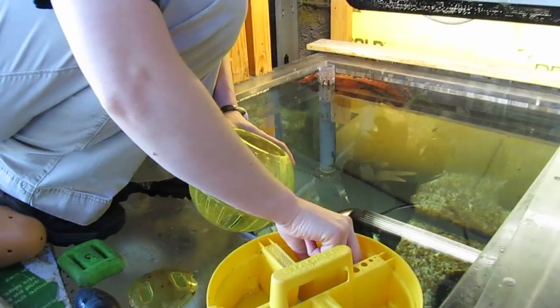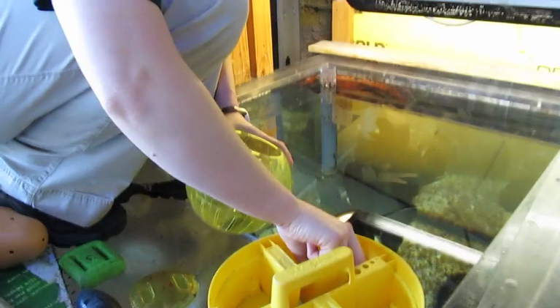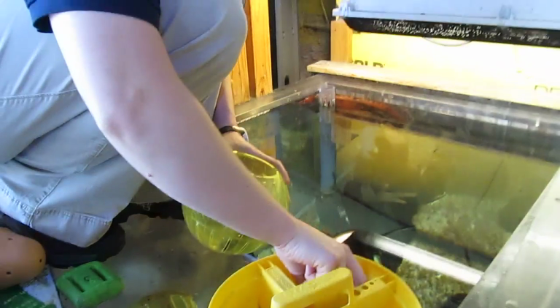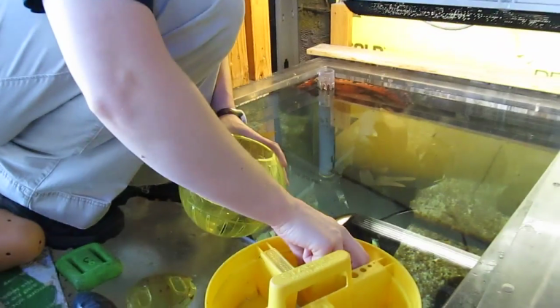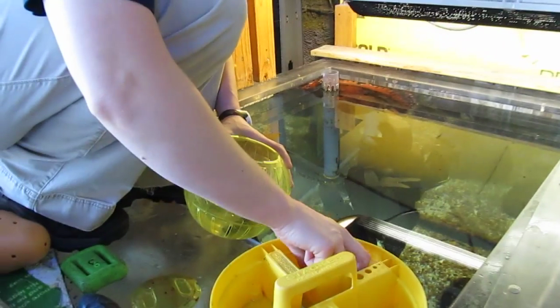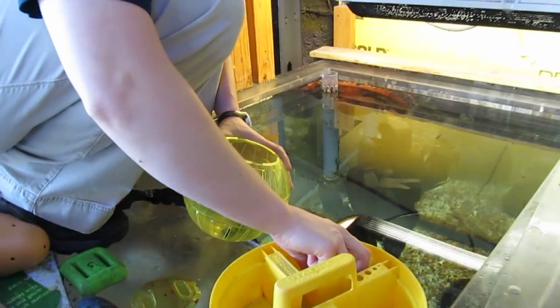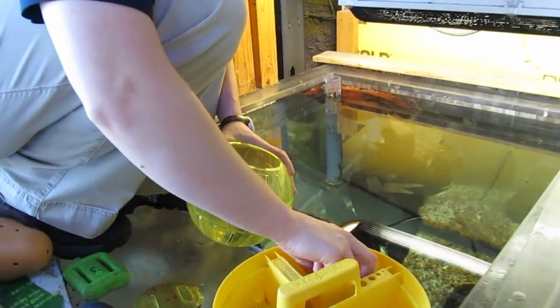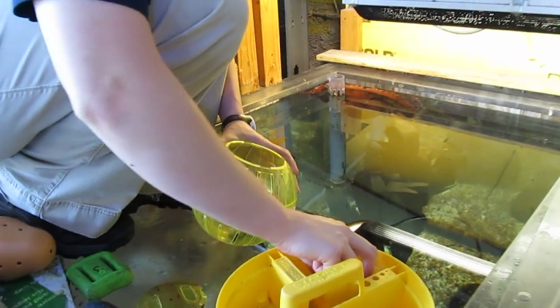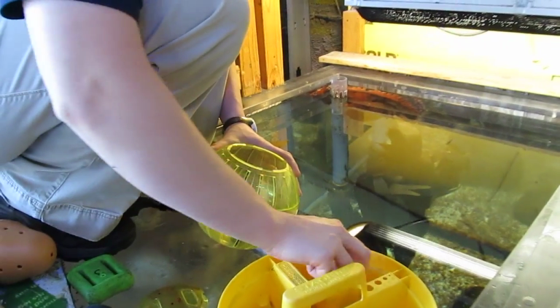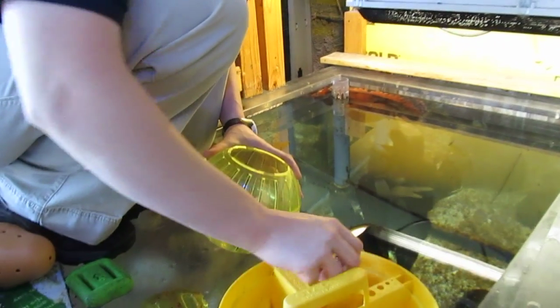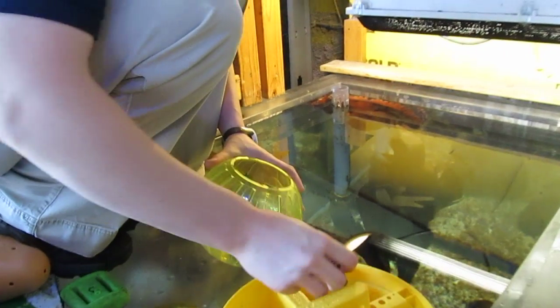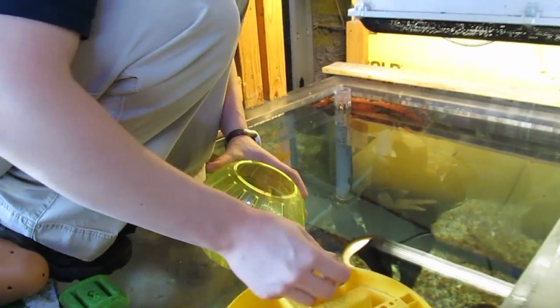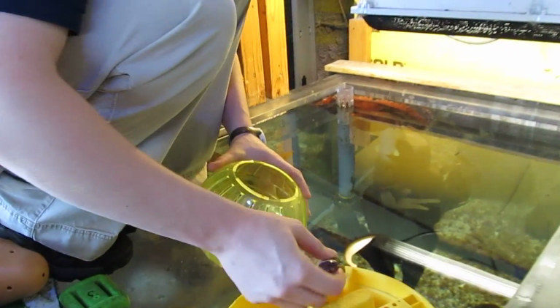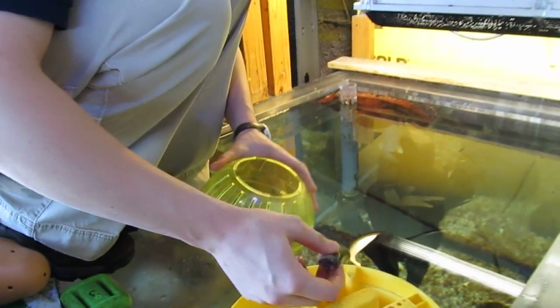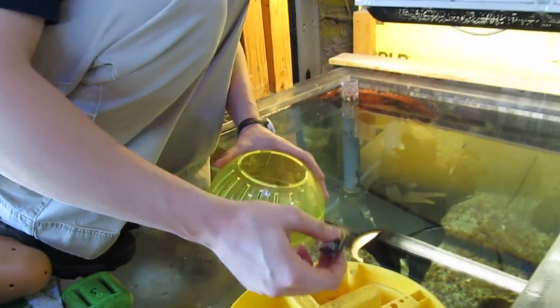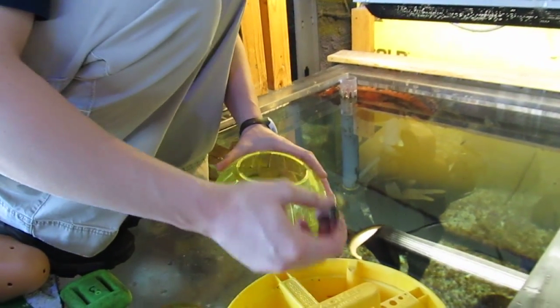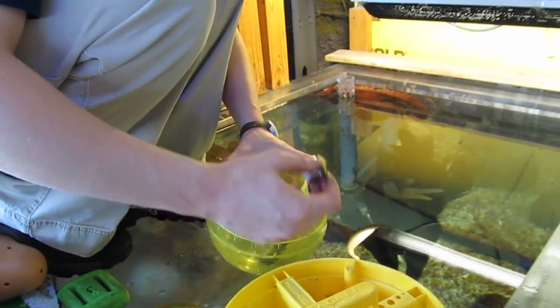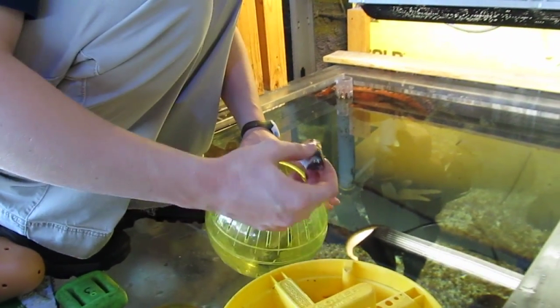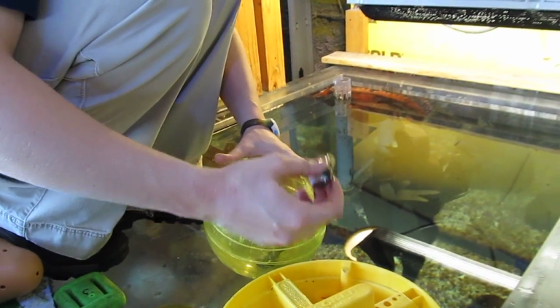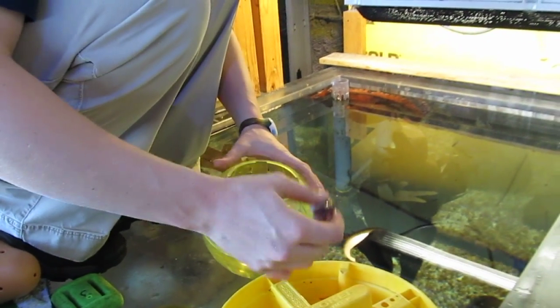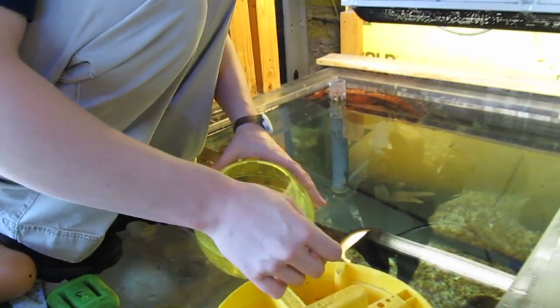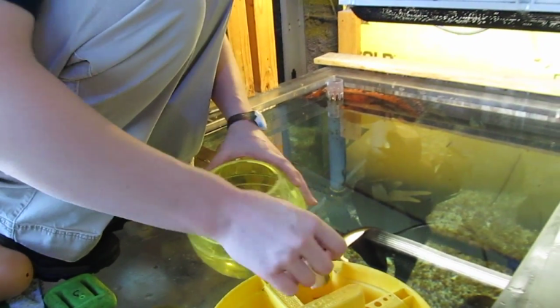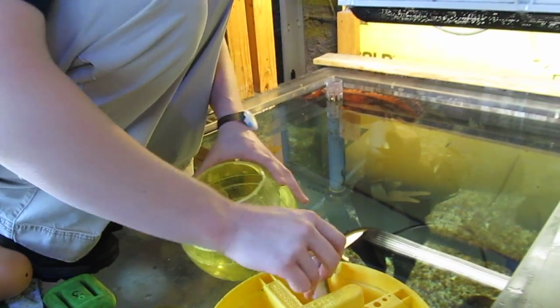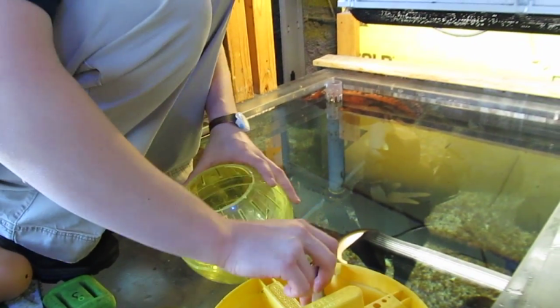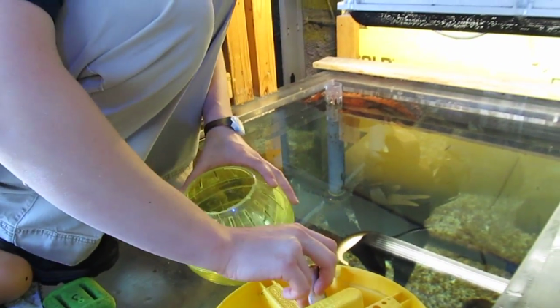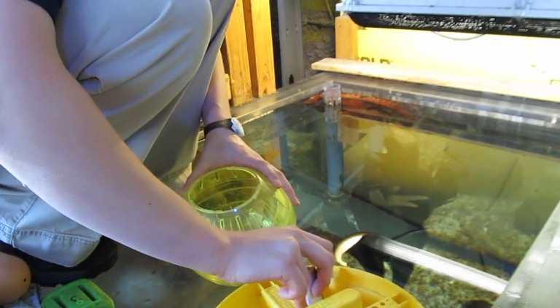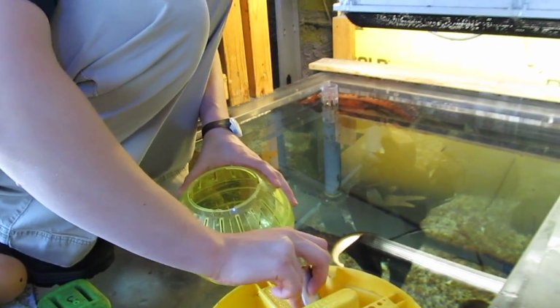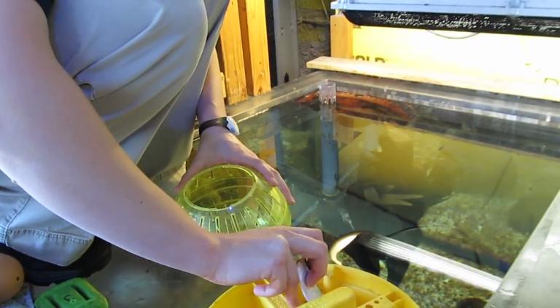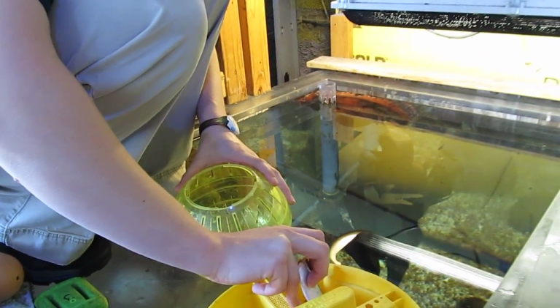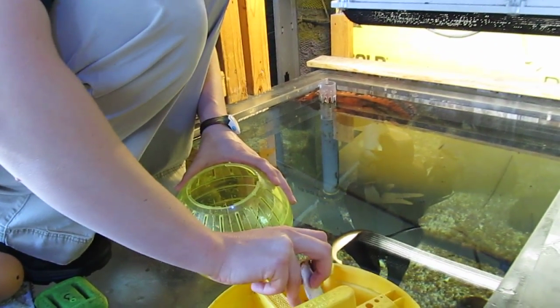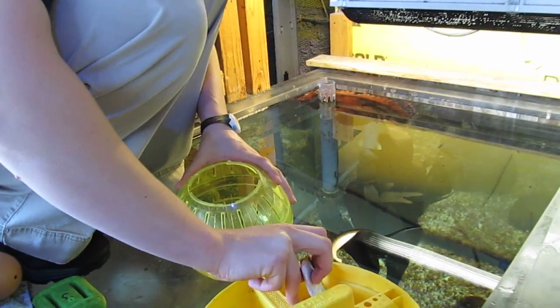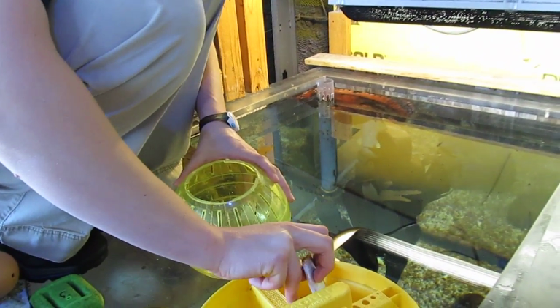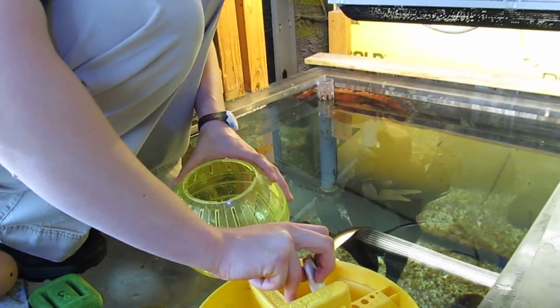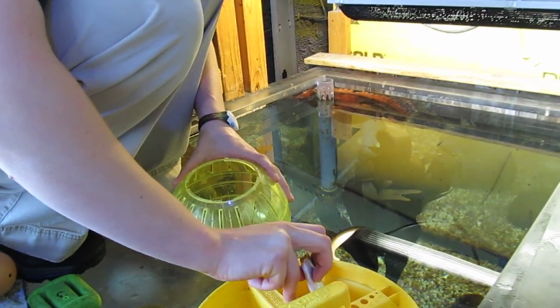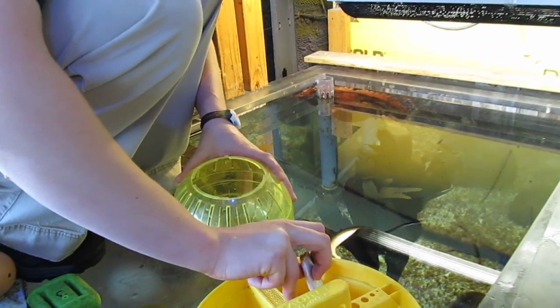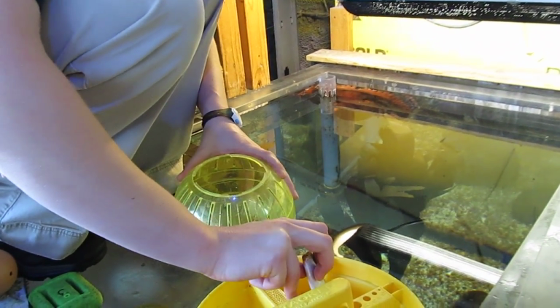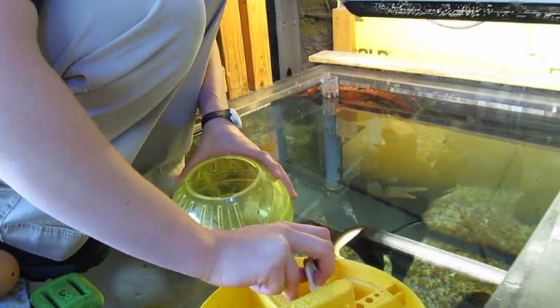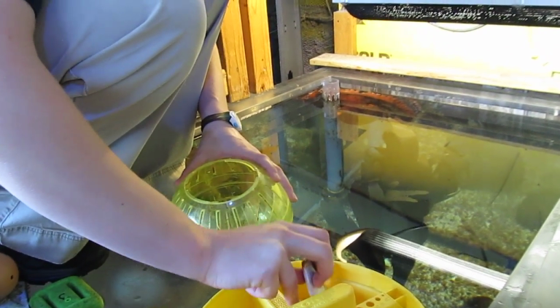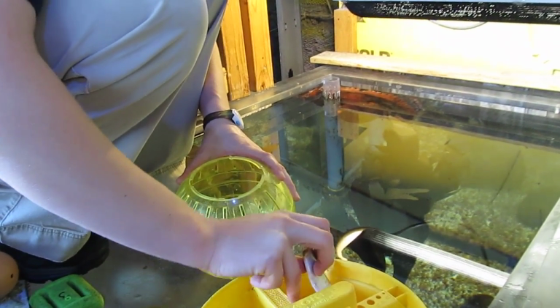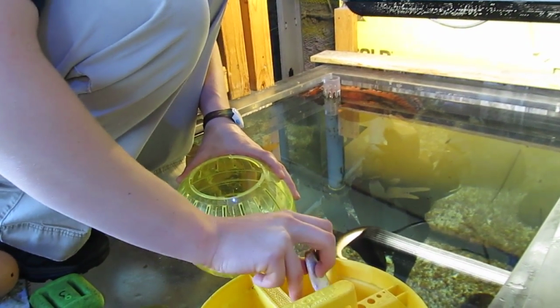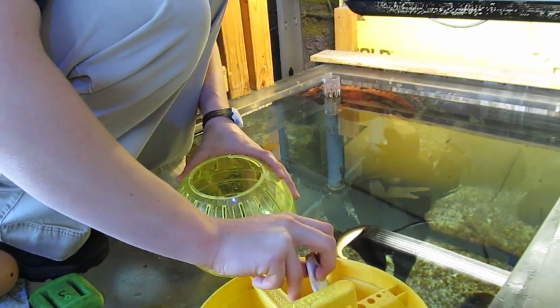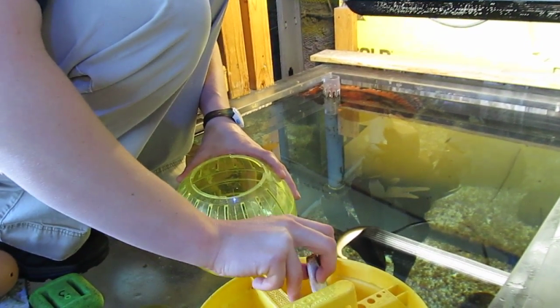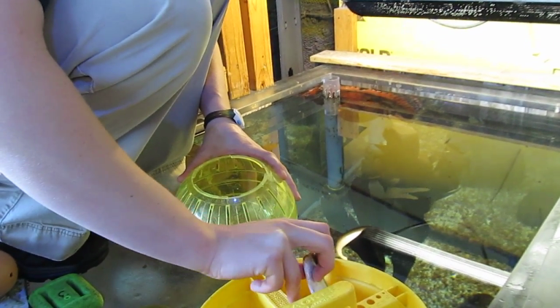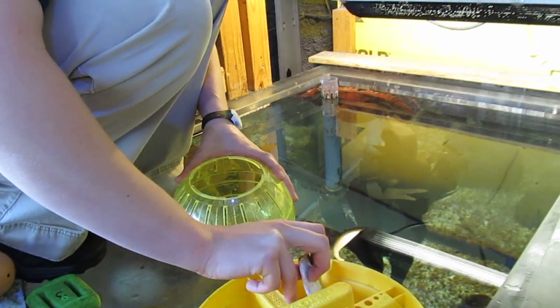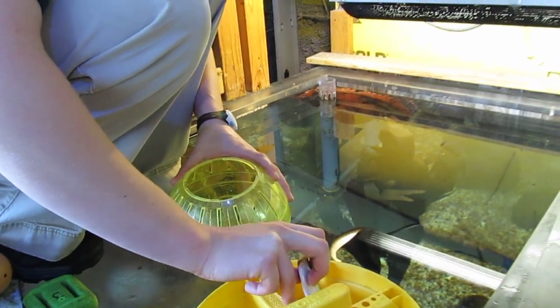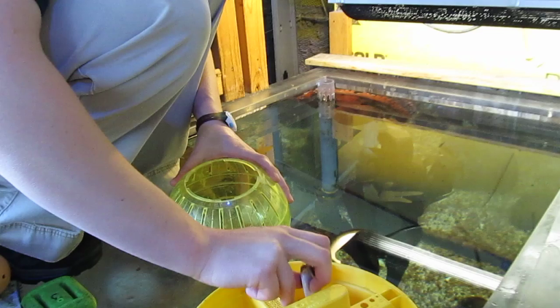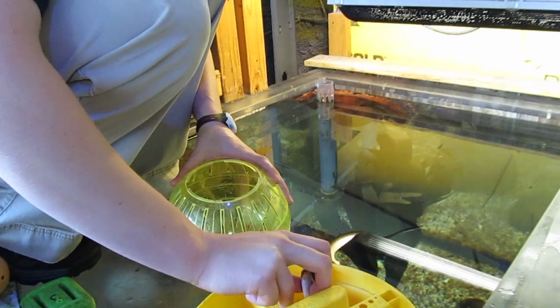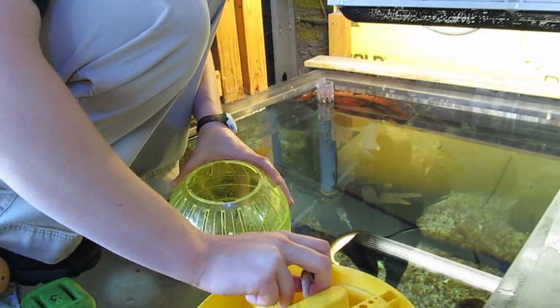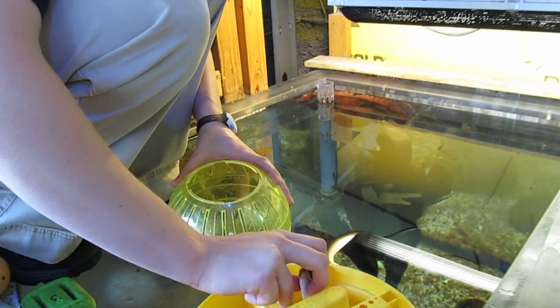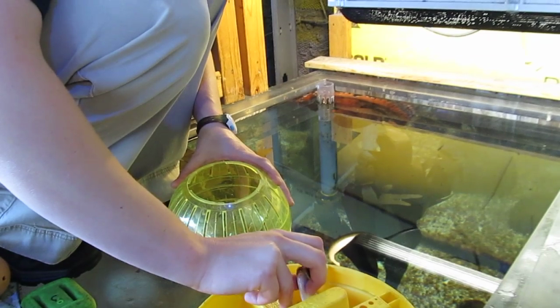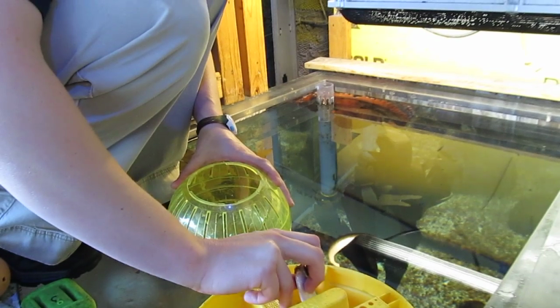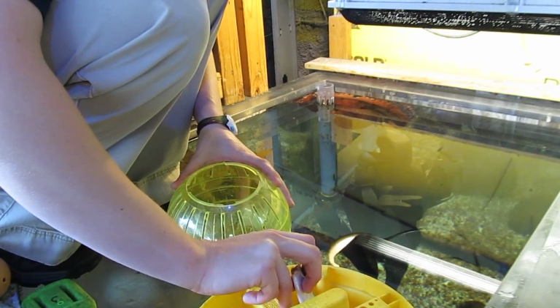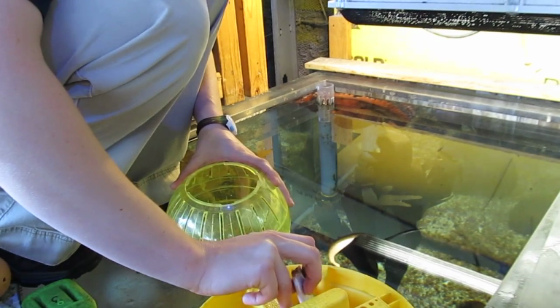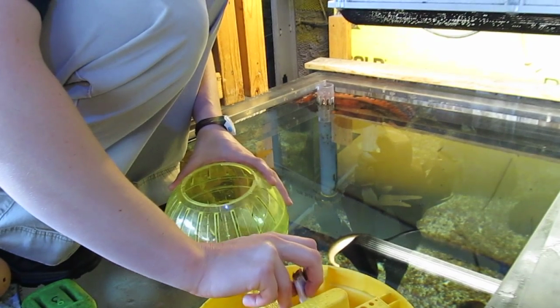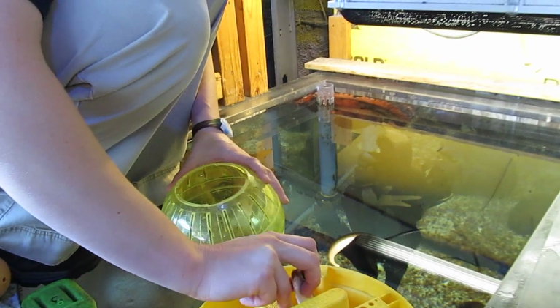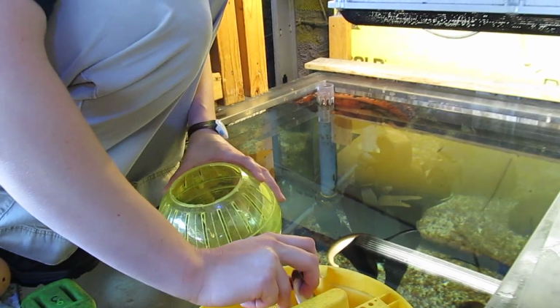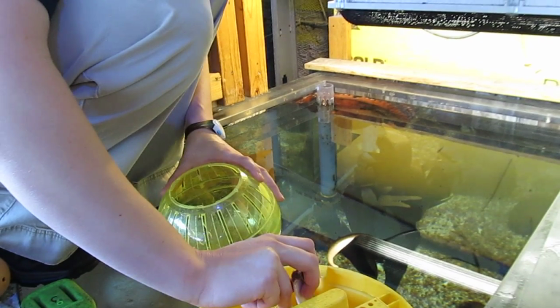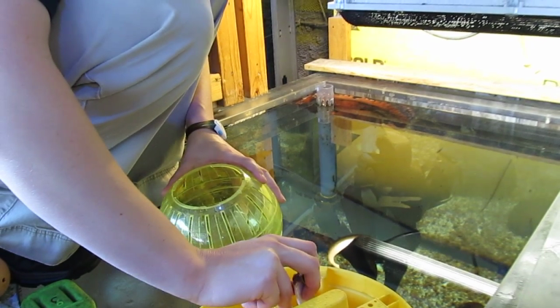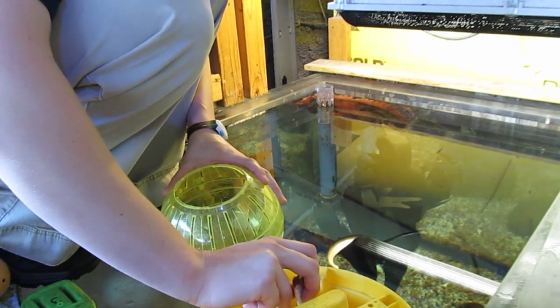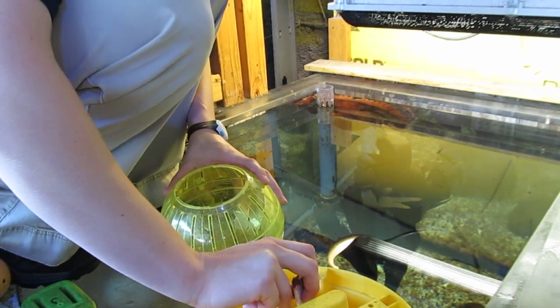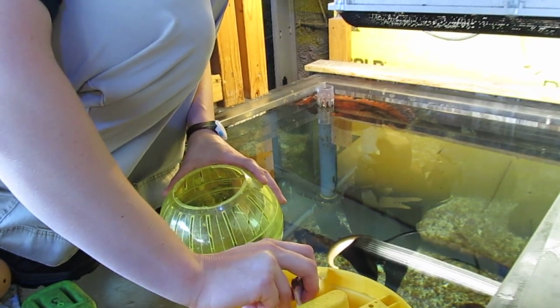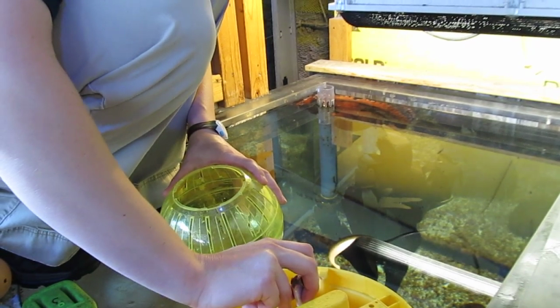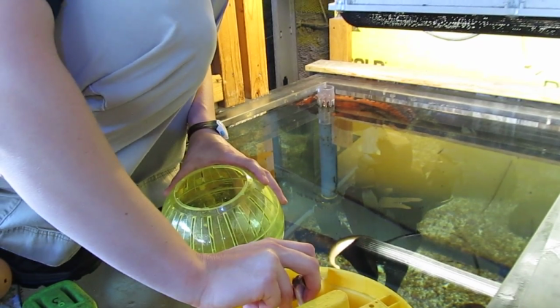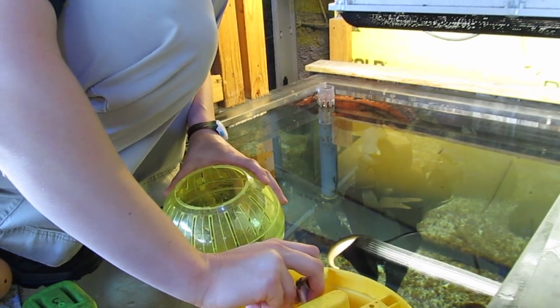So this is Lester. Lester is a giant Pacific octopus. She's about eight months old, somewhere in there.